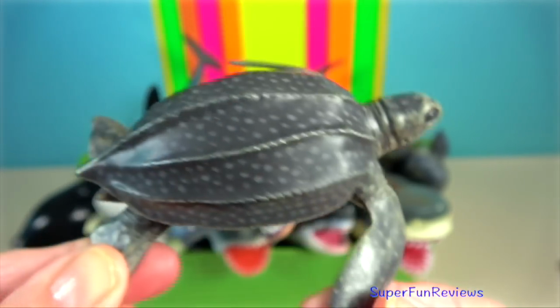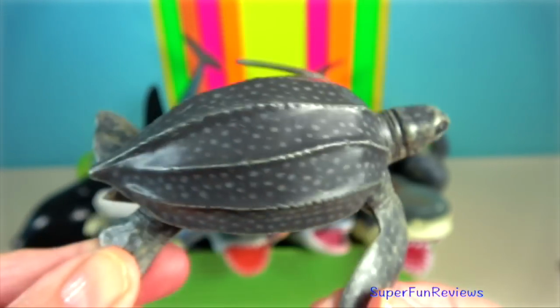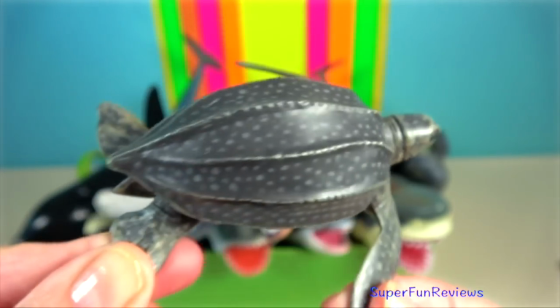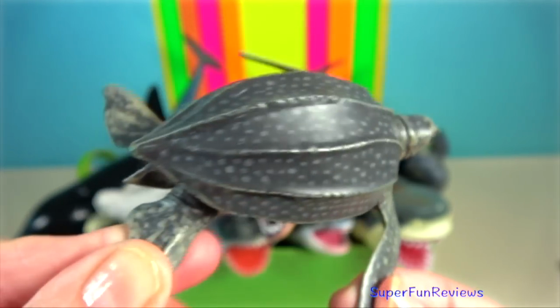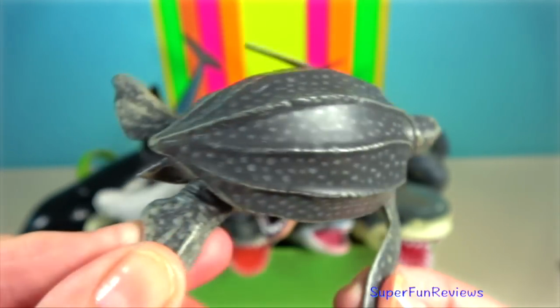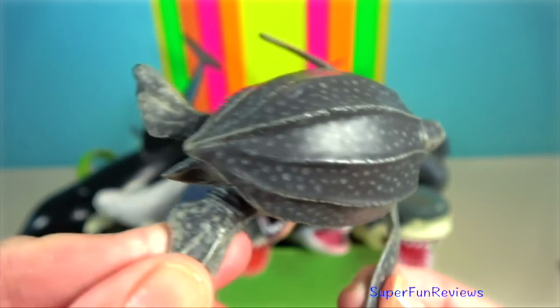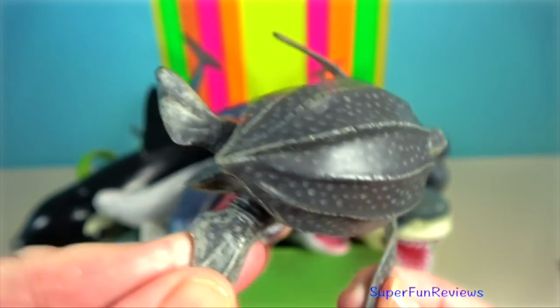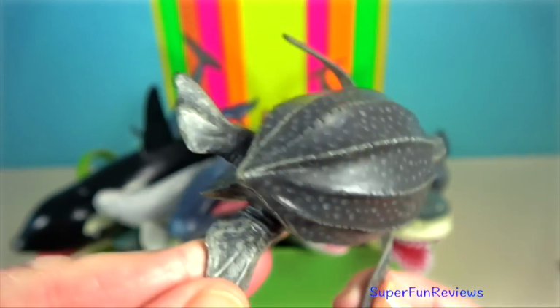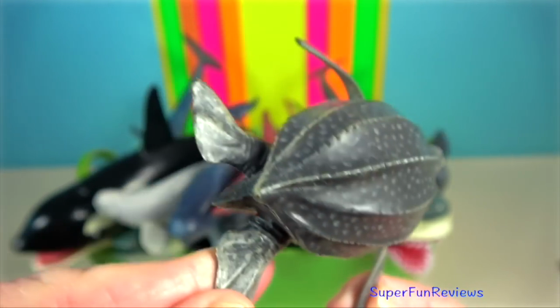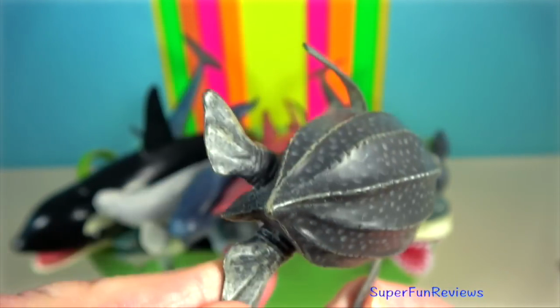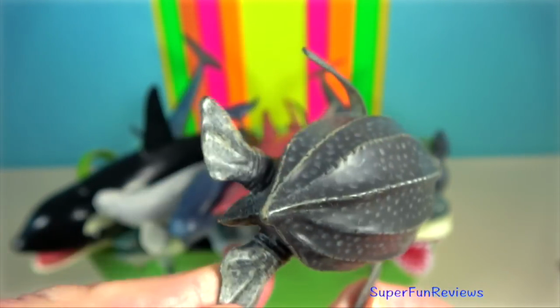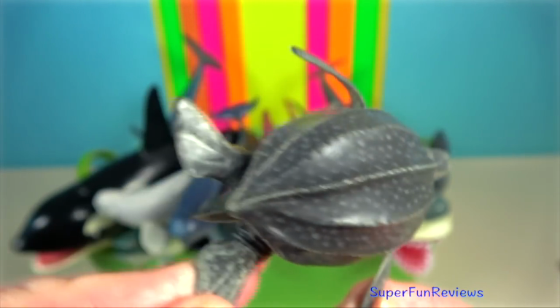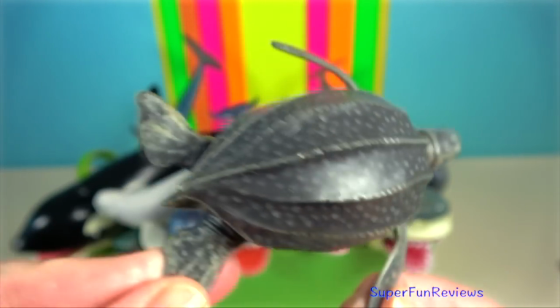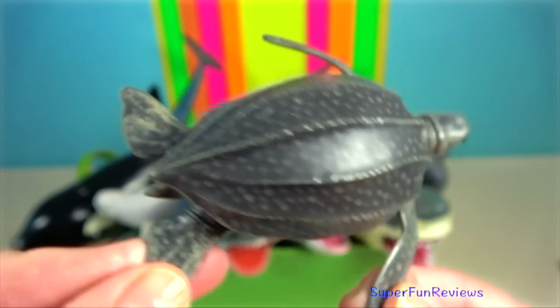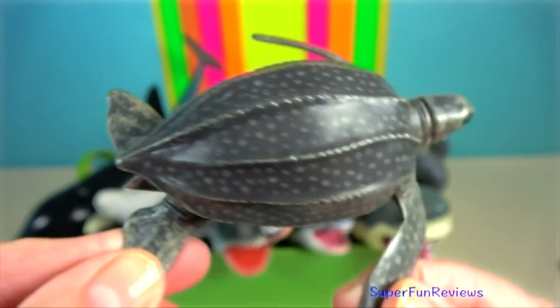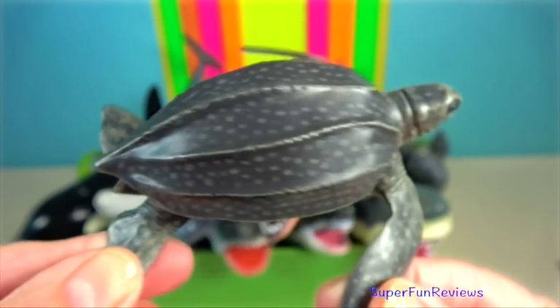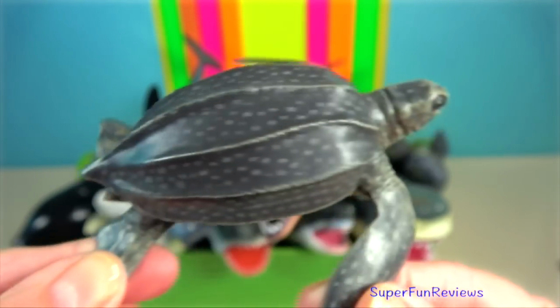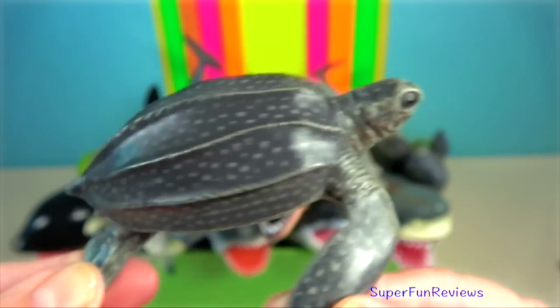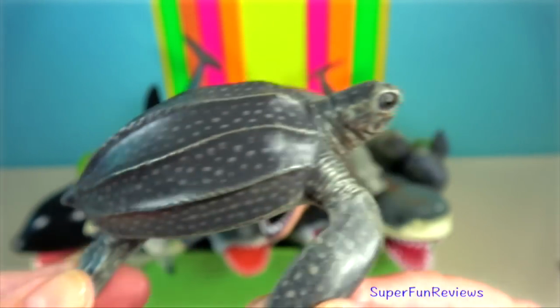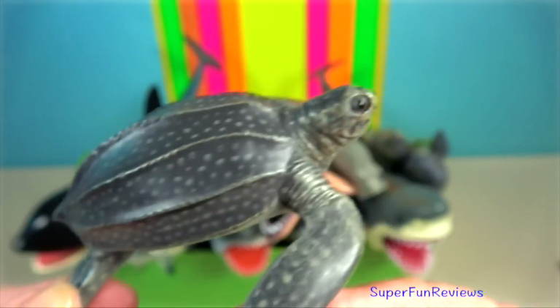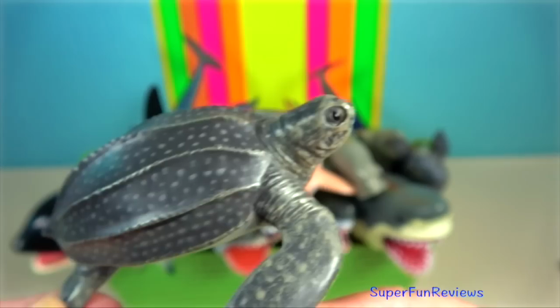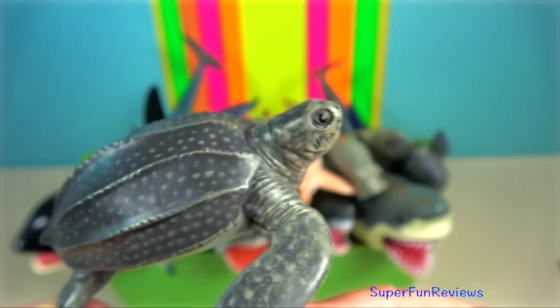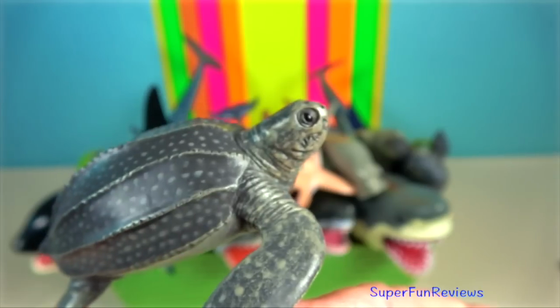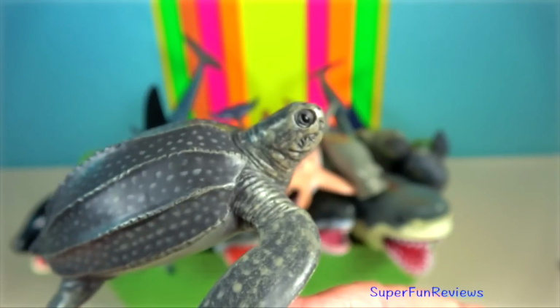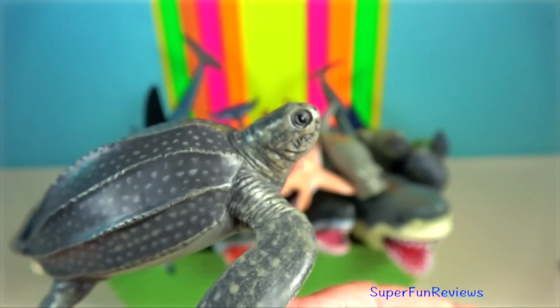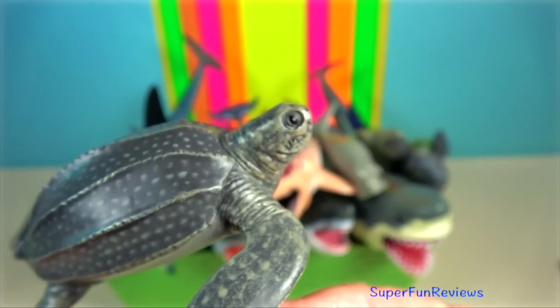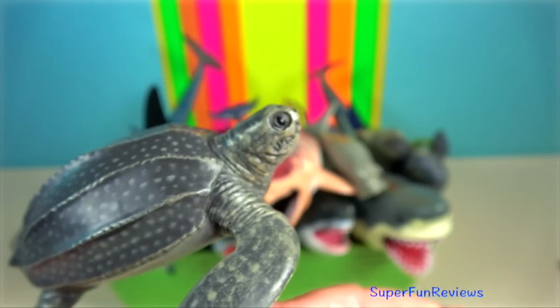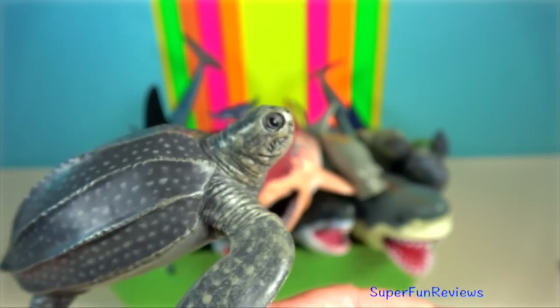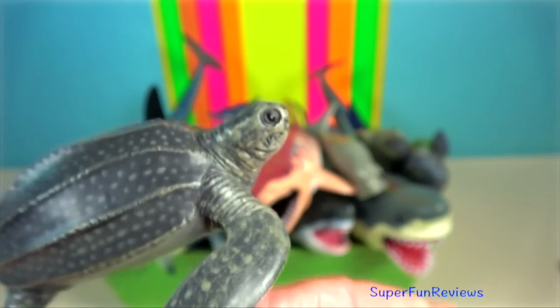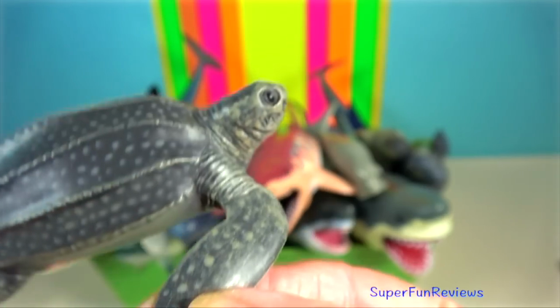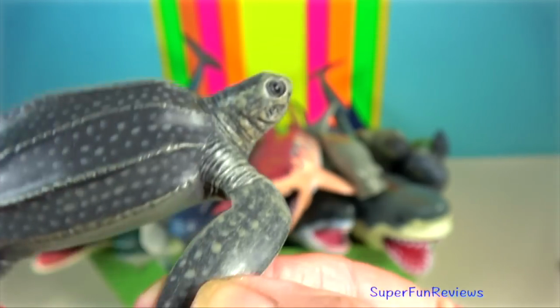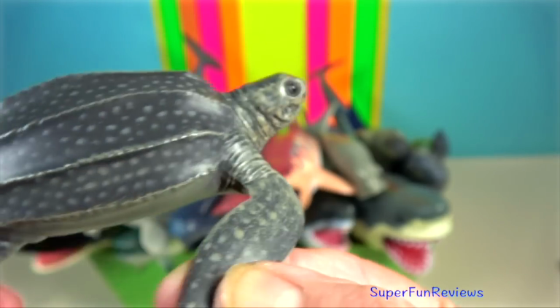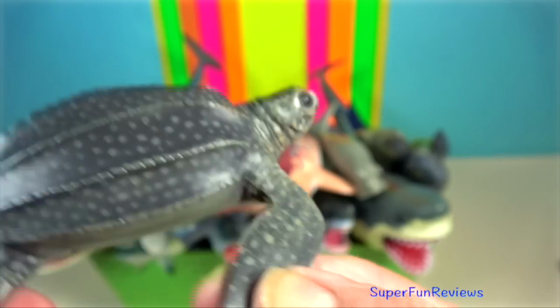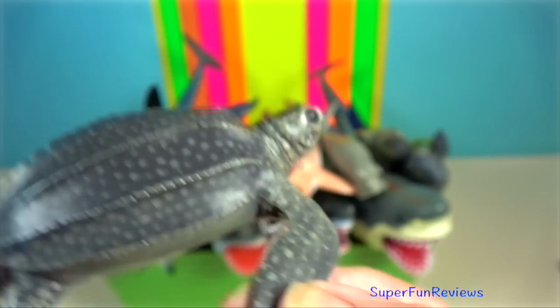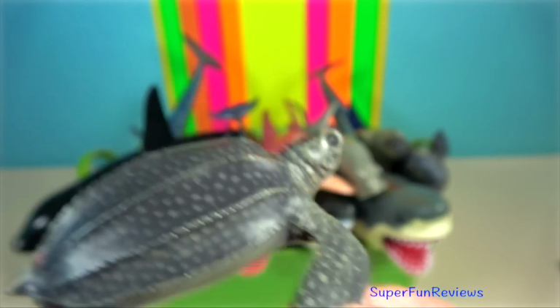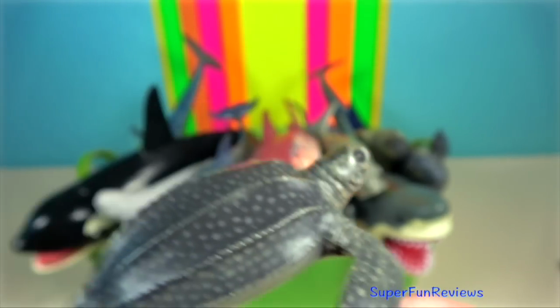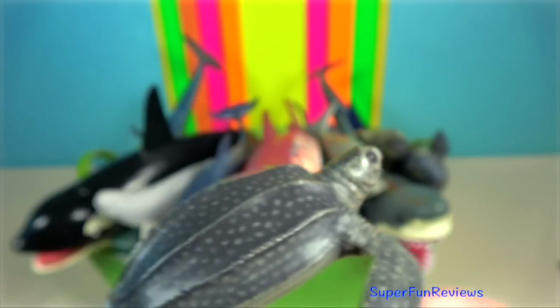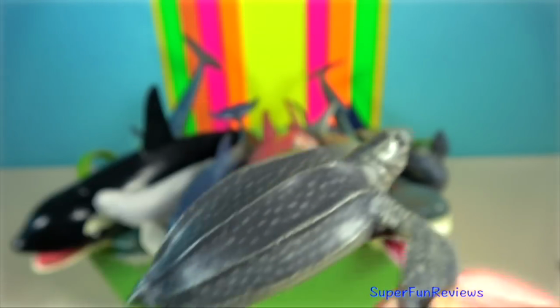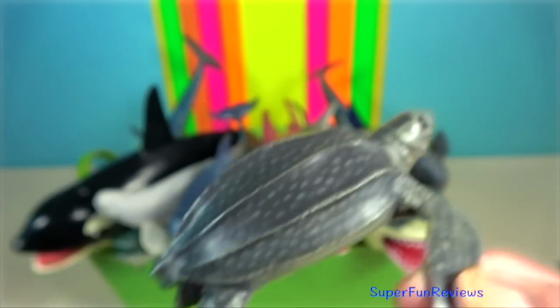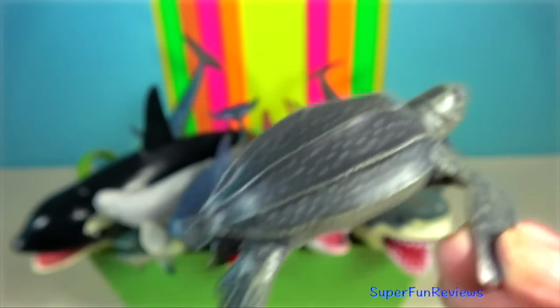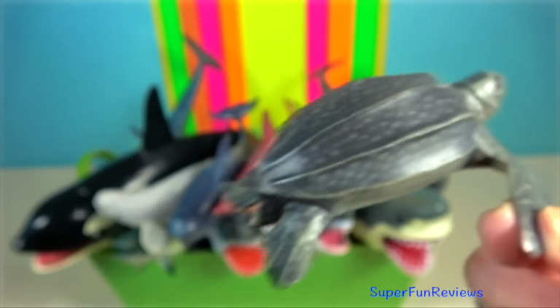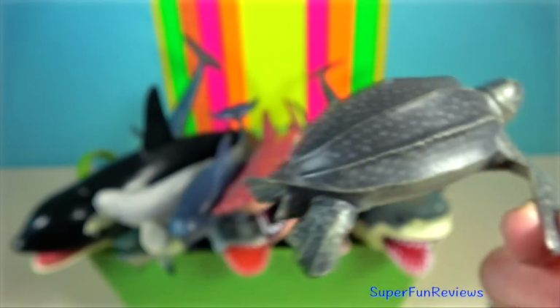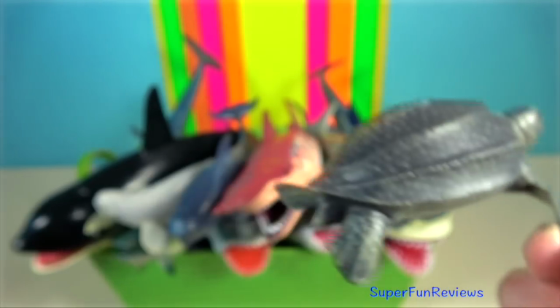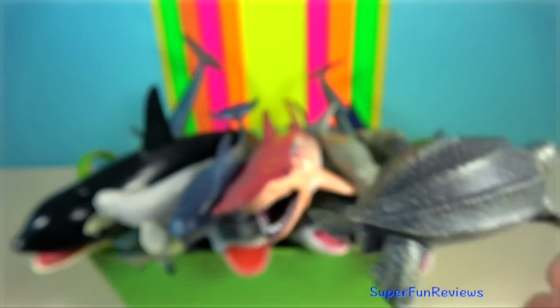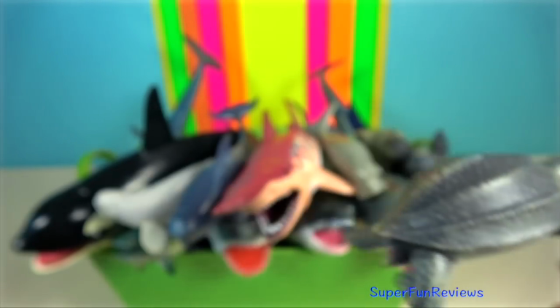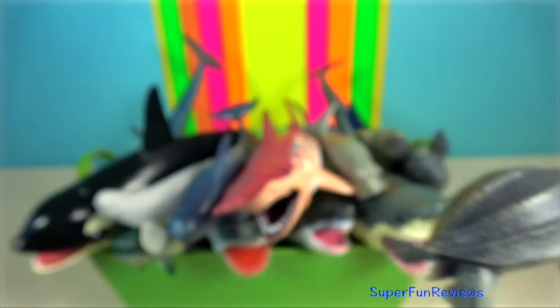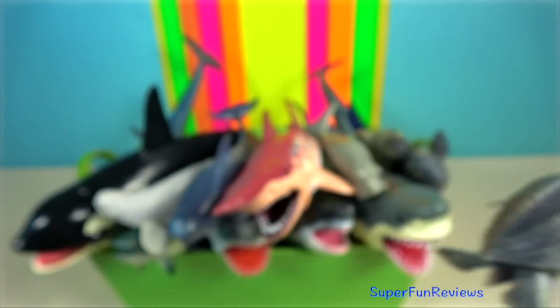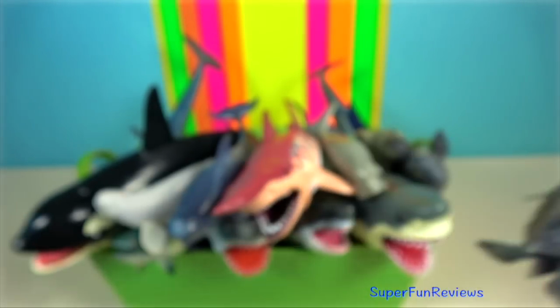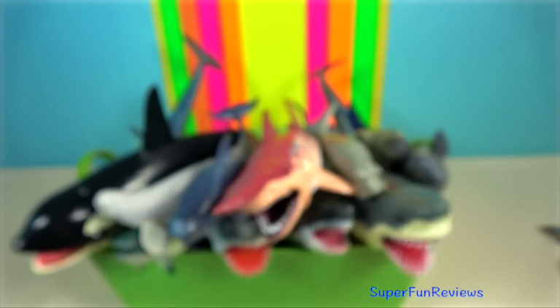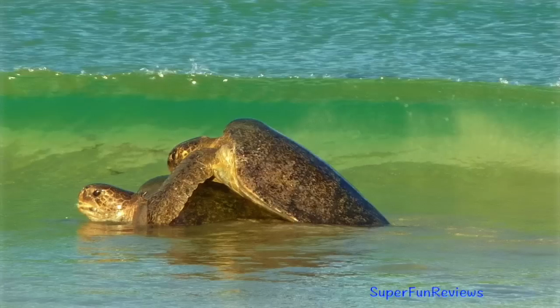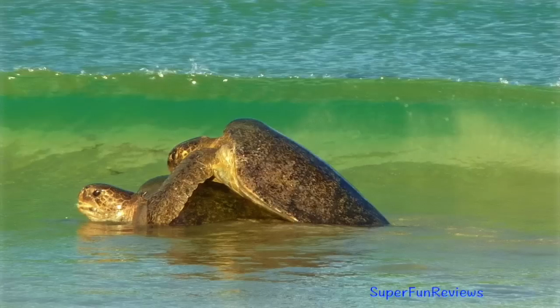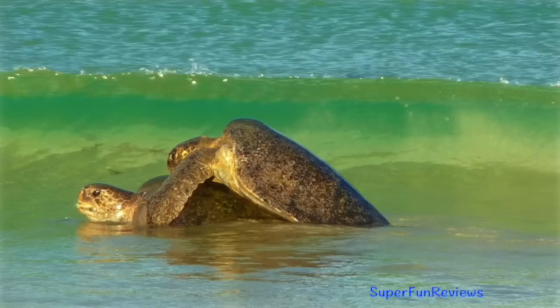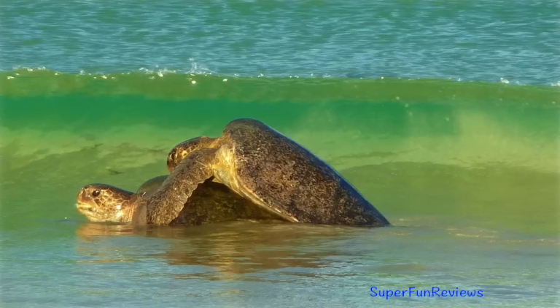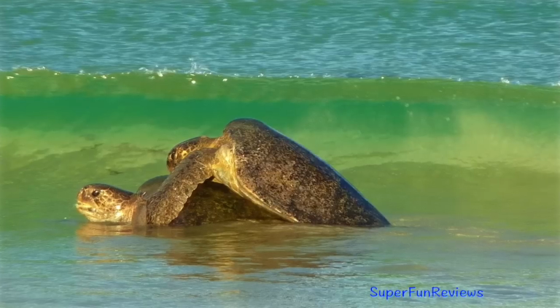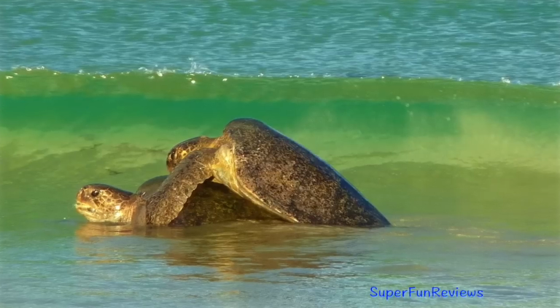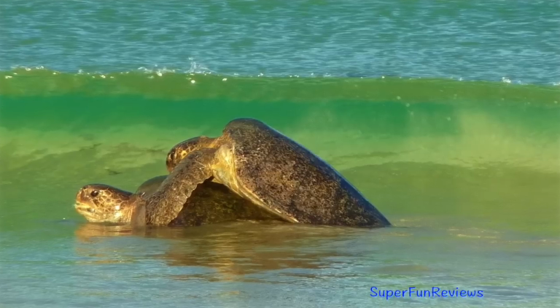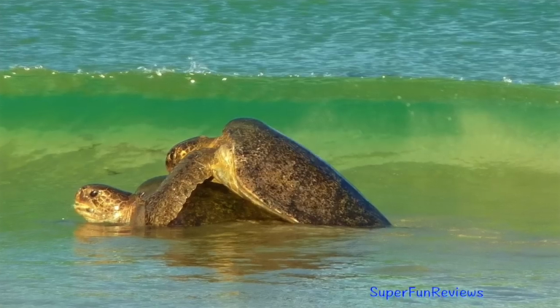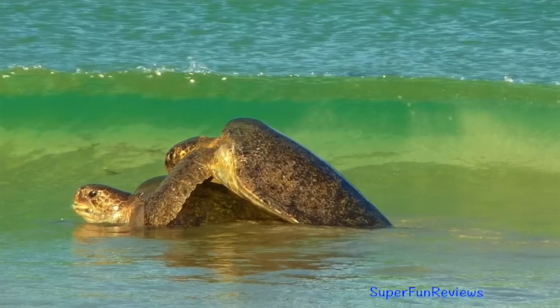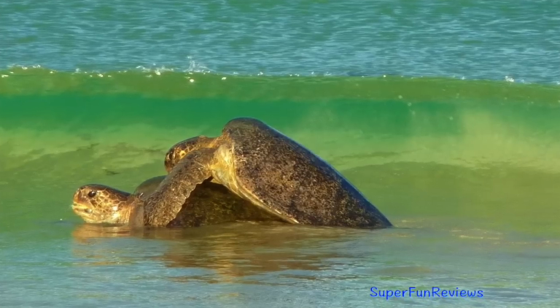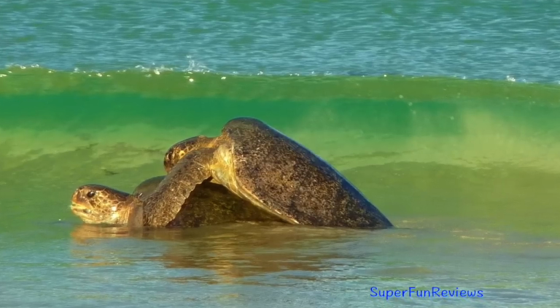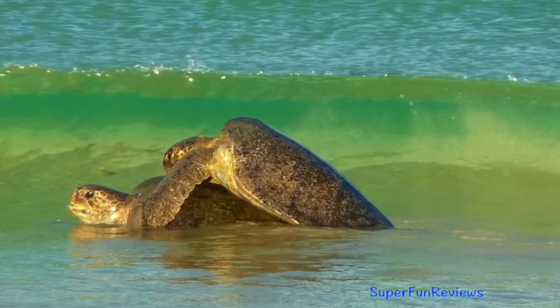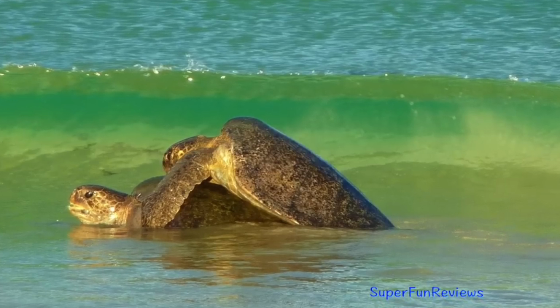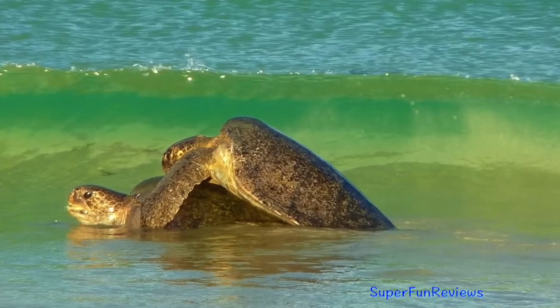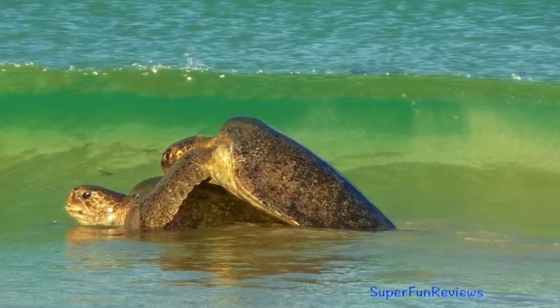You can see the difference between this Leatherback Turtle and the hard-shelled carapace.